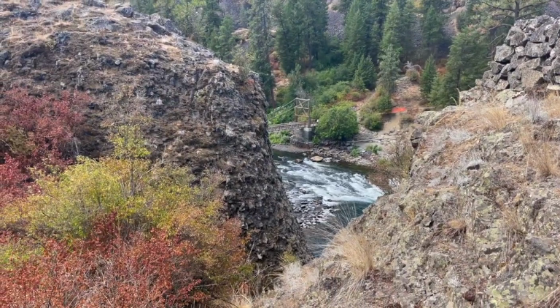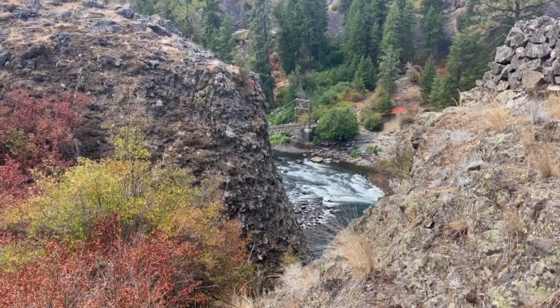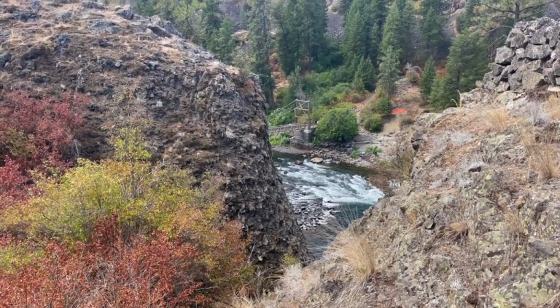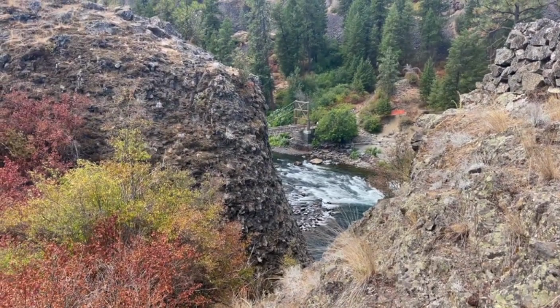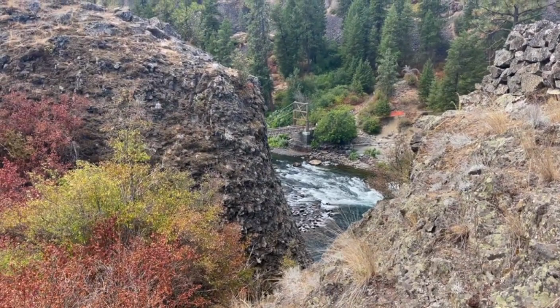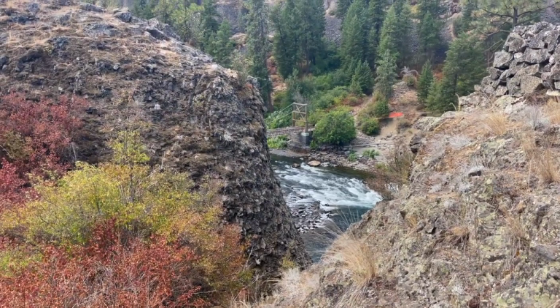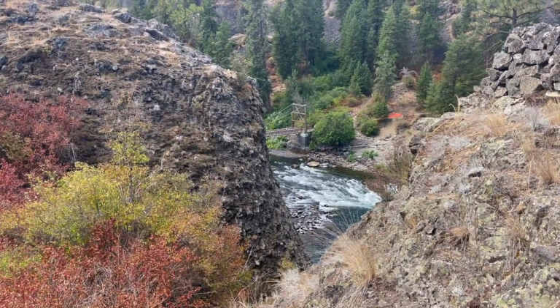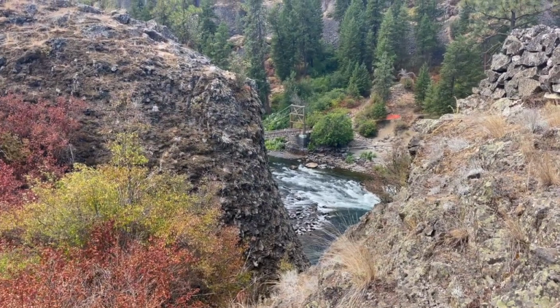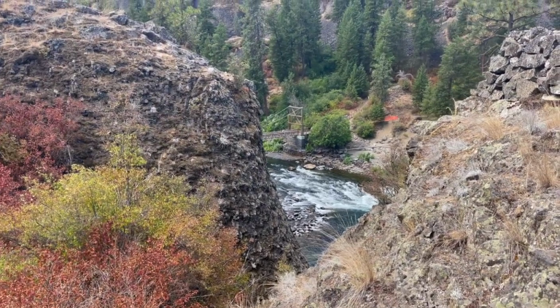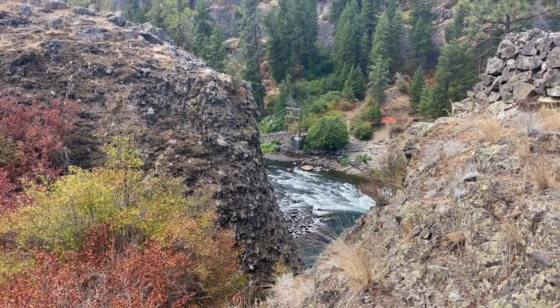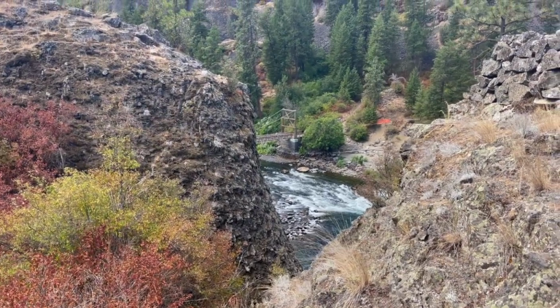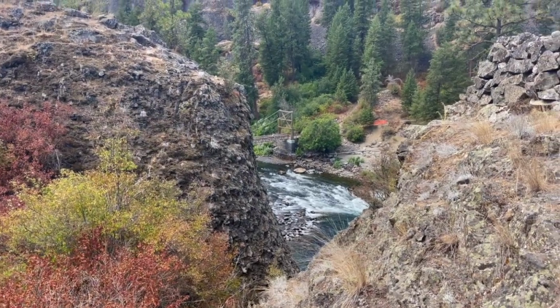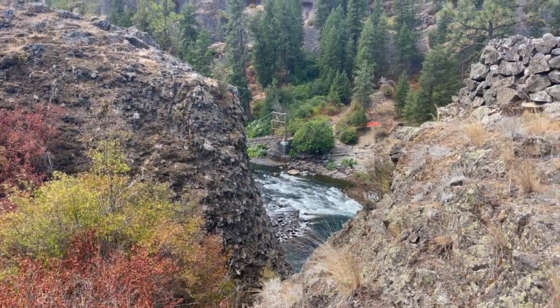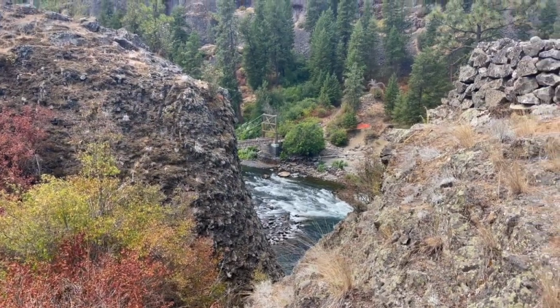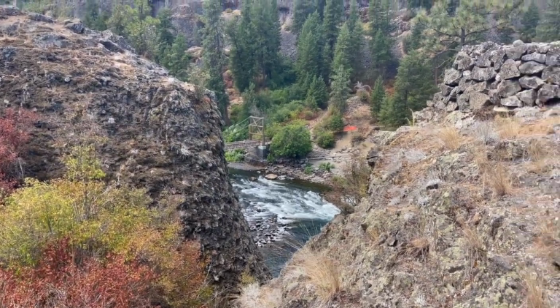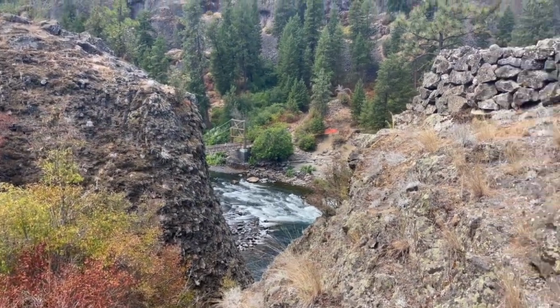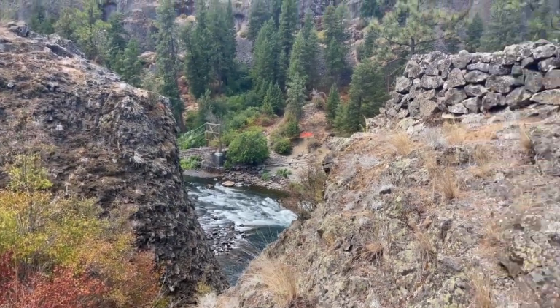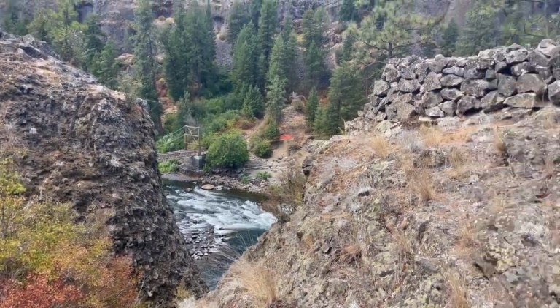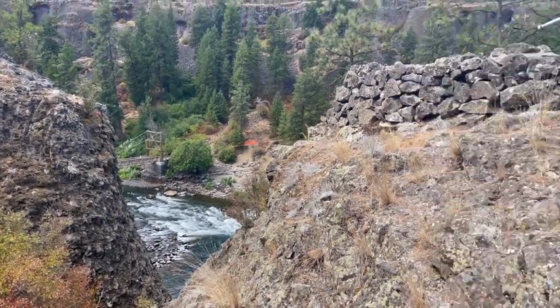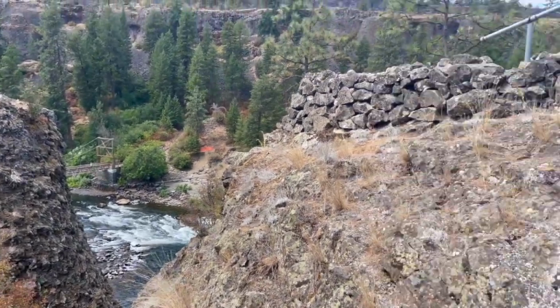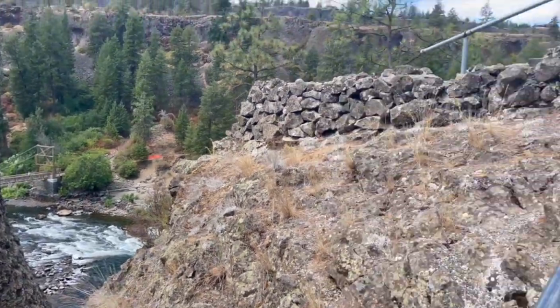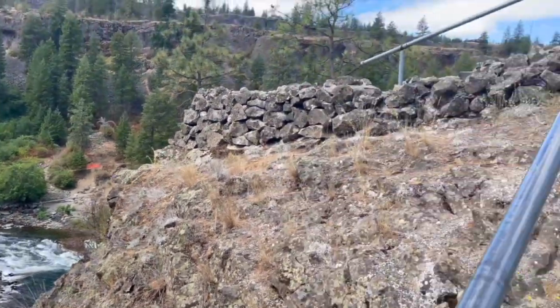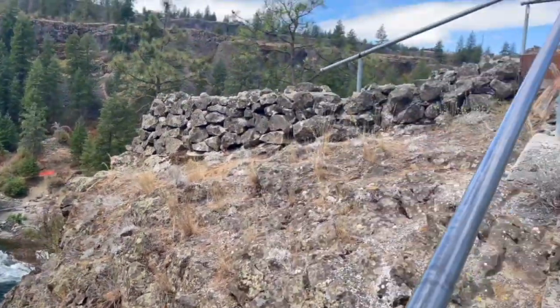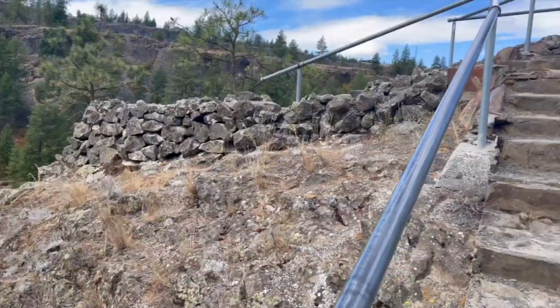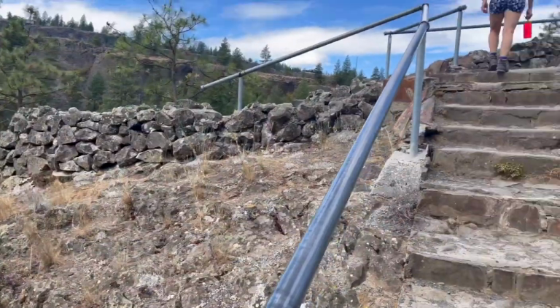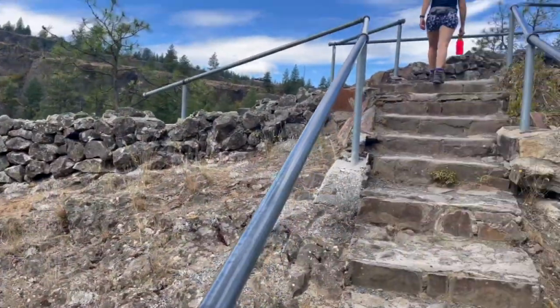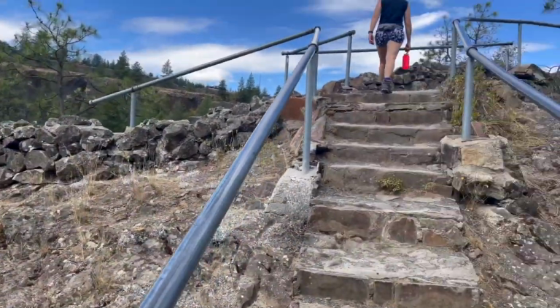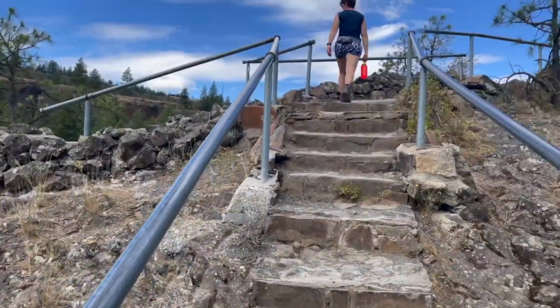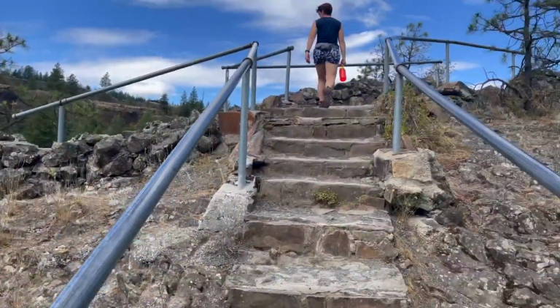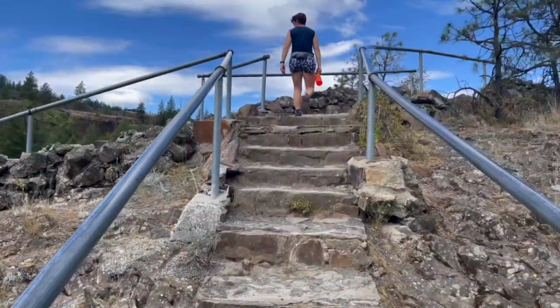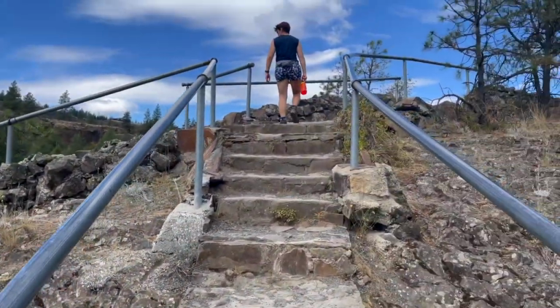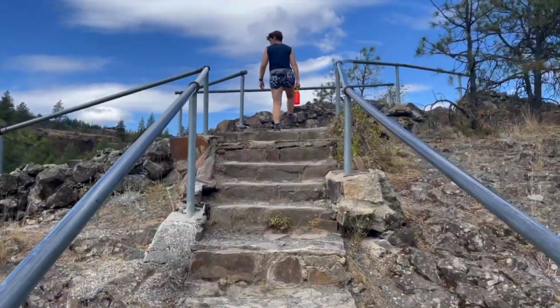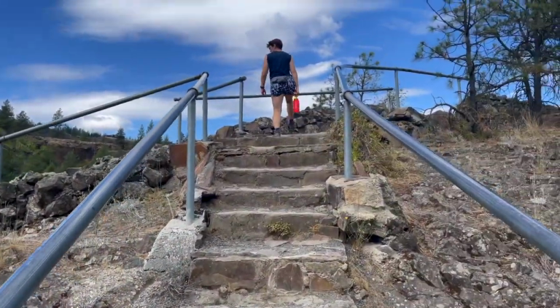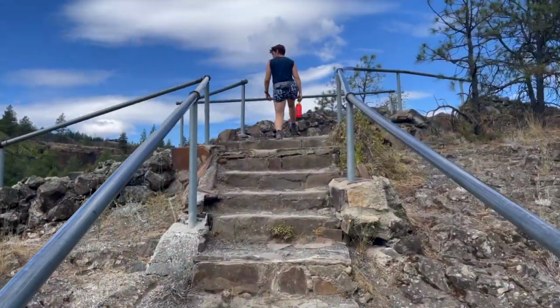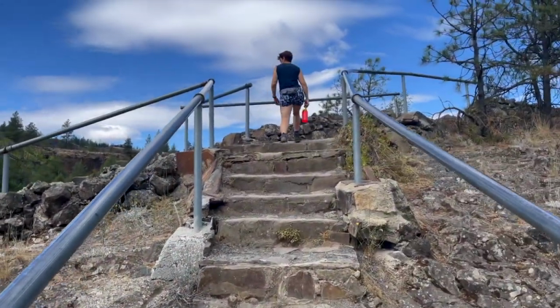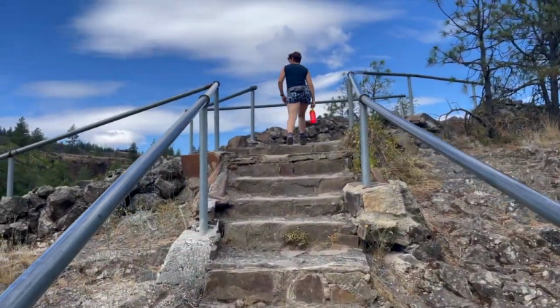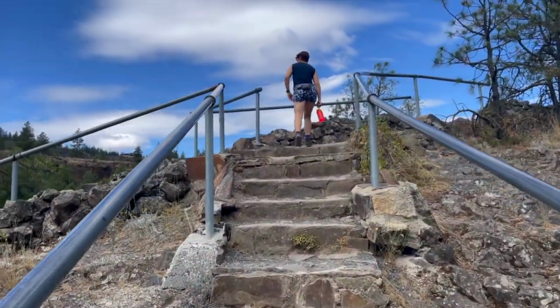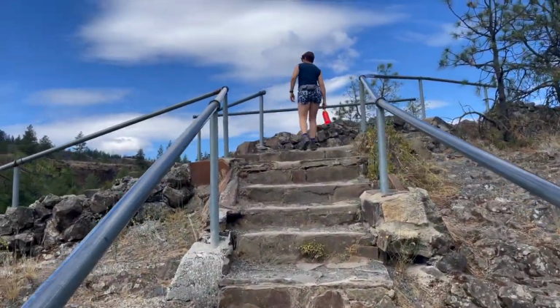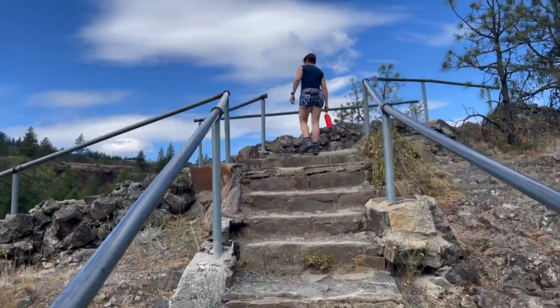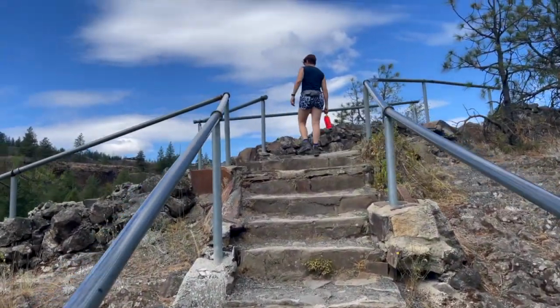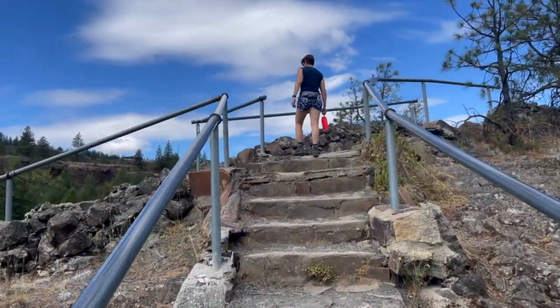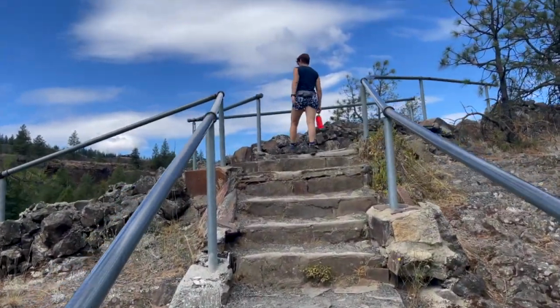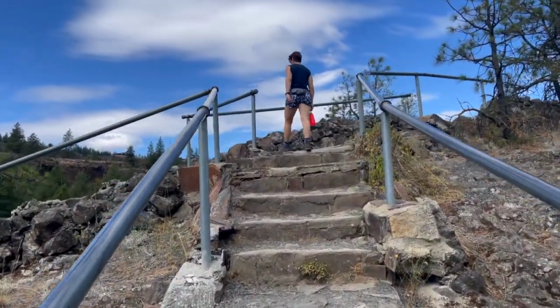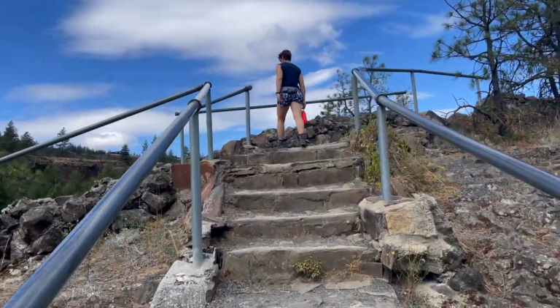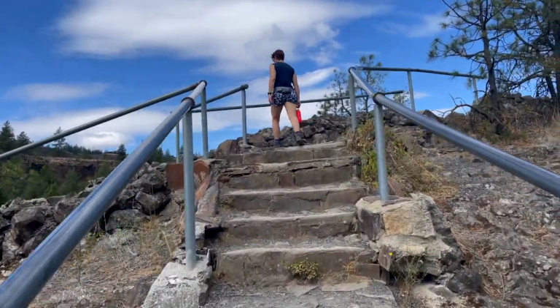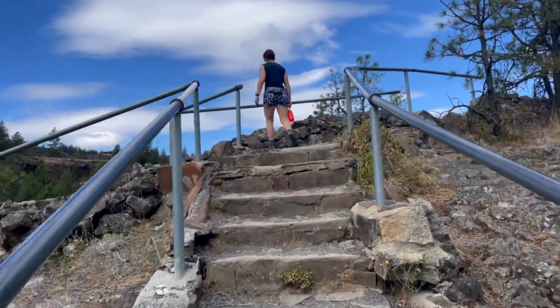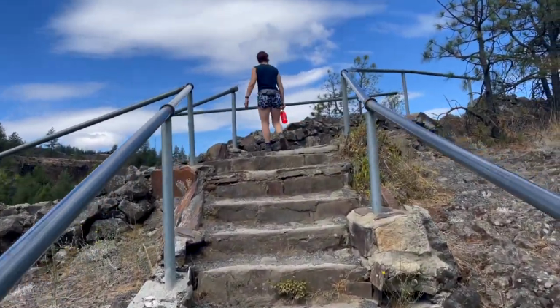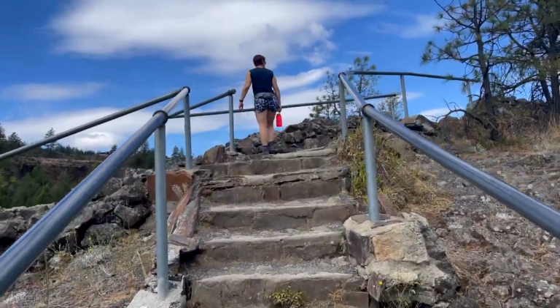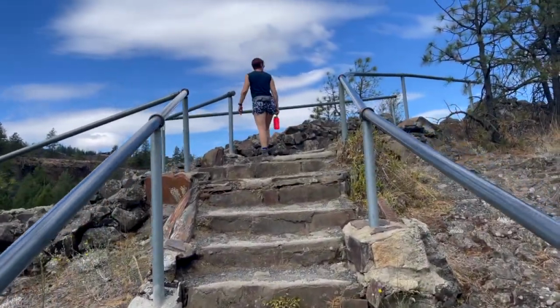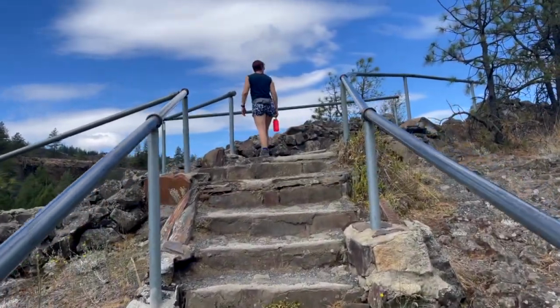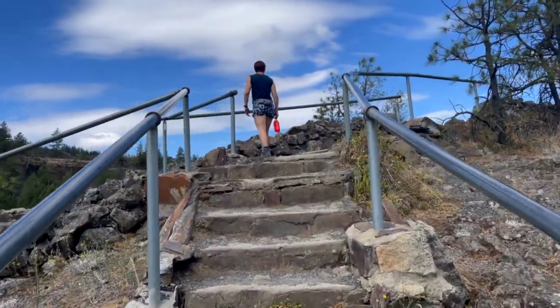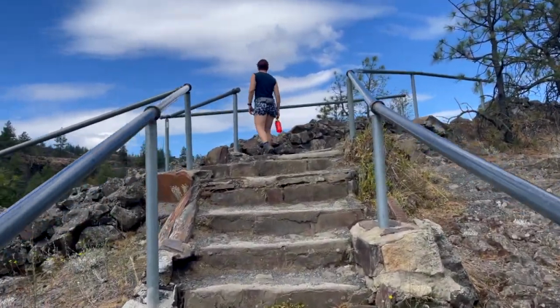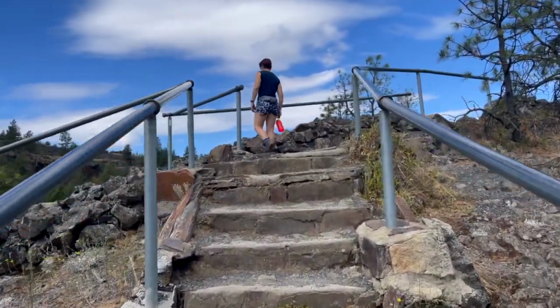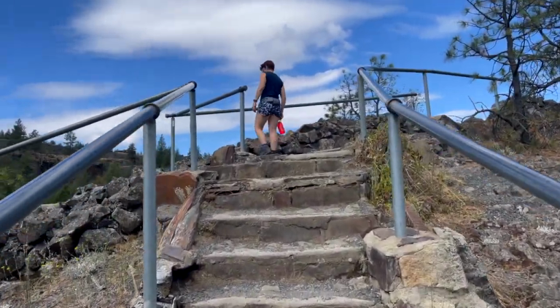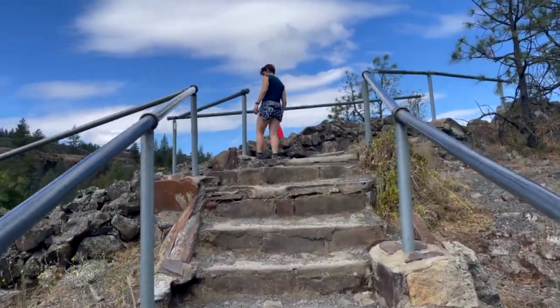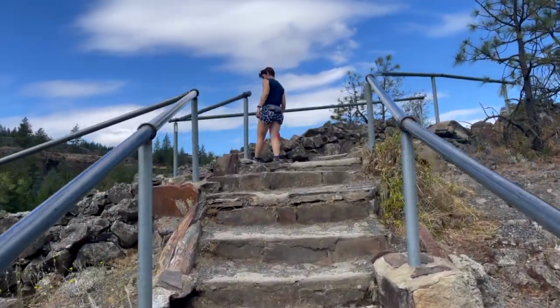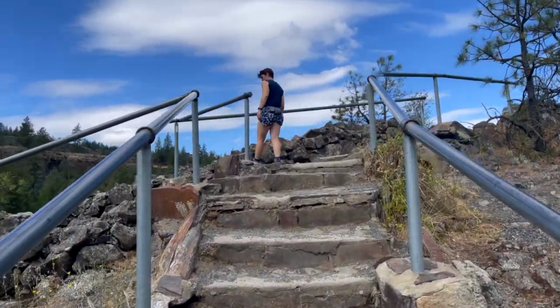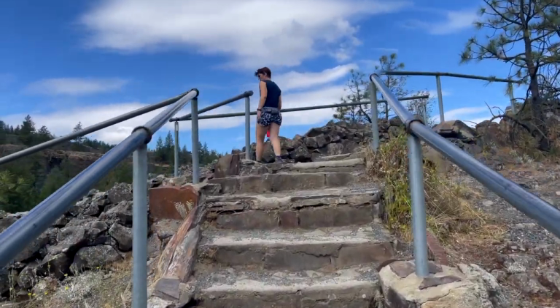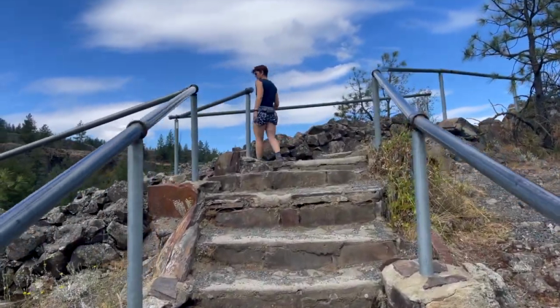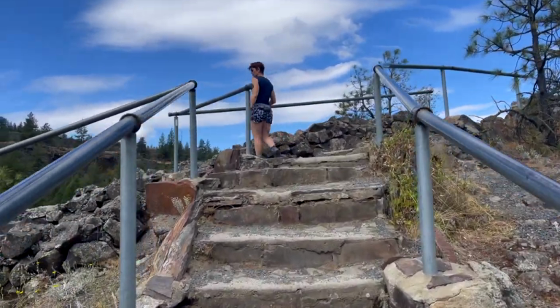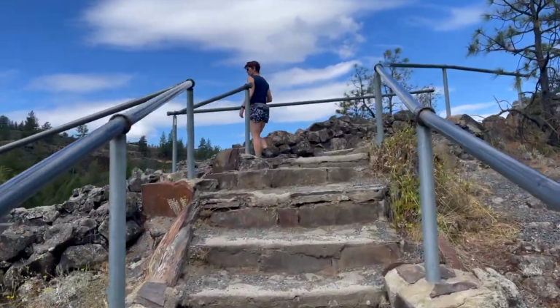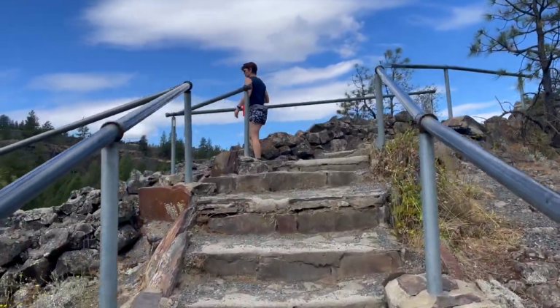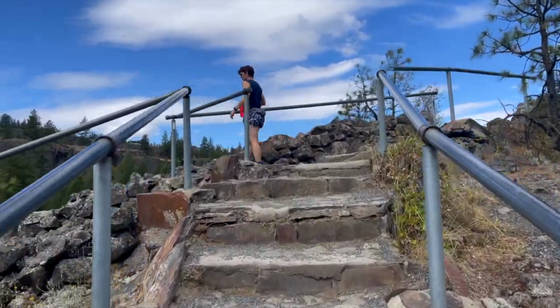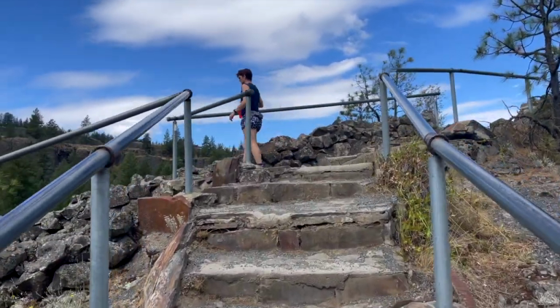Here's the bridge we just came off of. We're going up to a viewpoint to see what you can see.